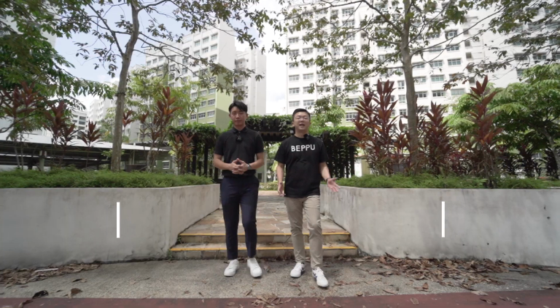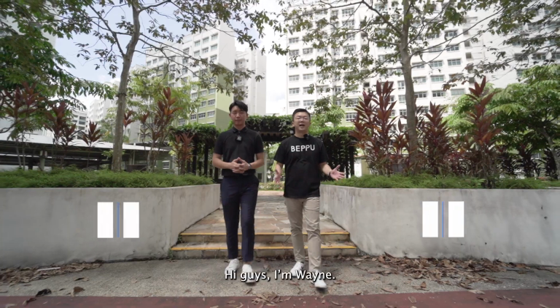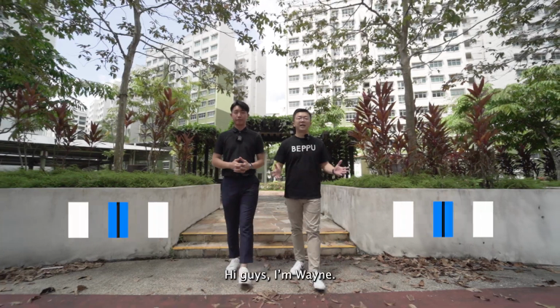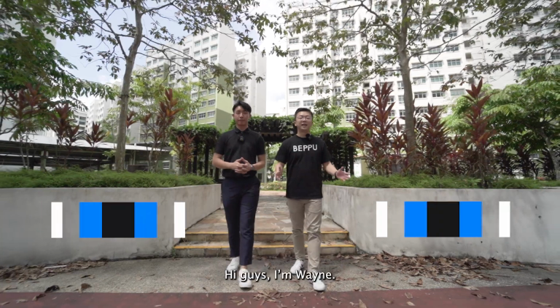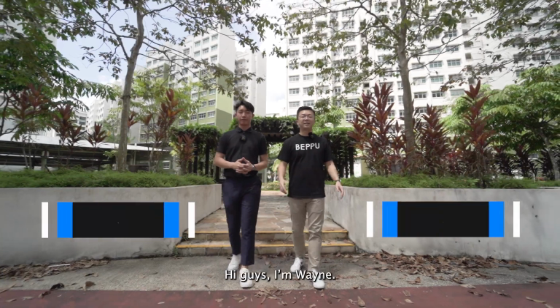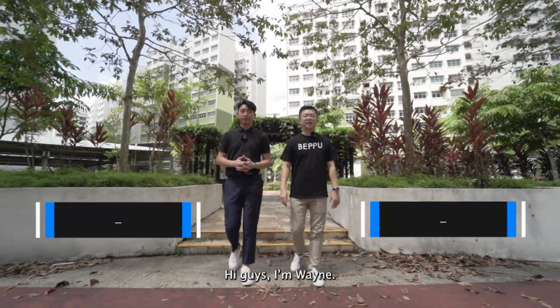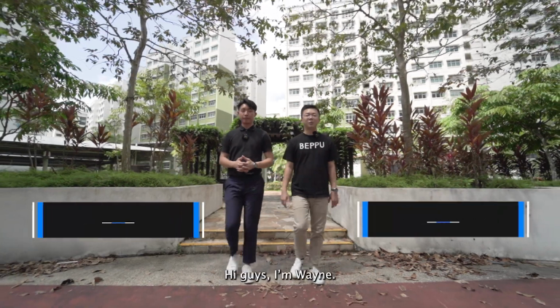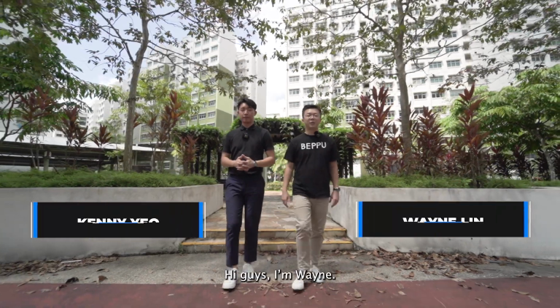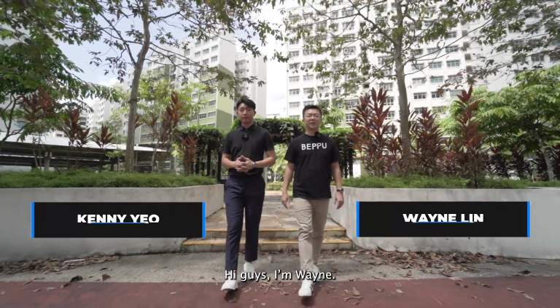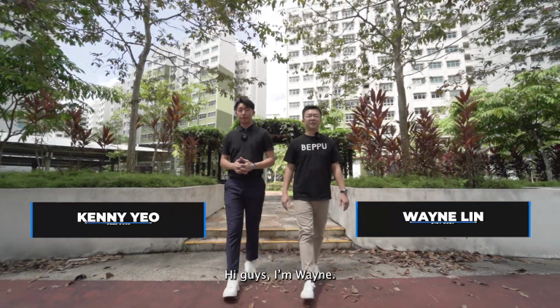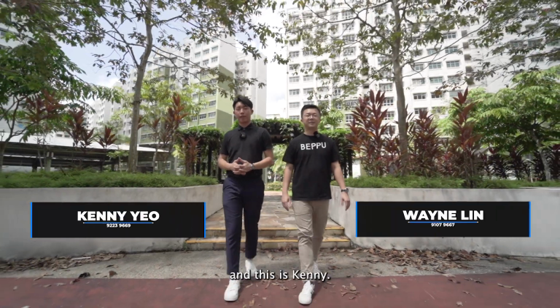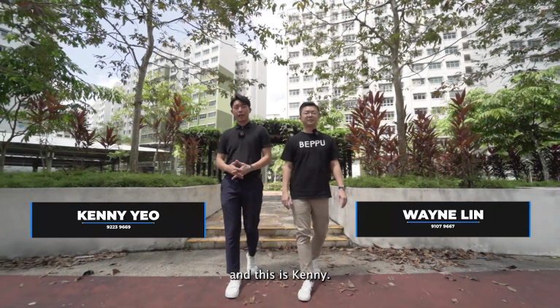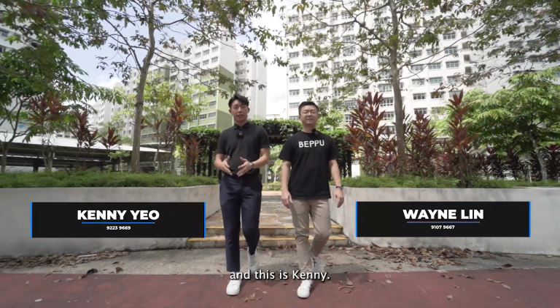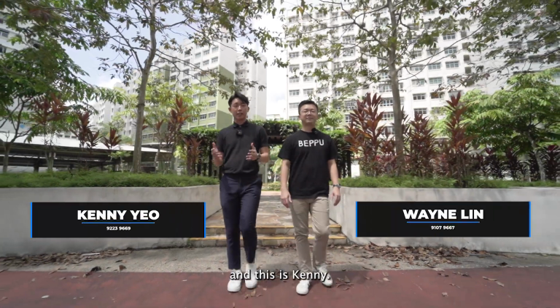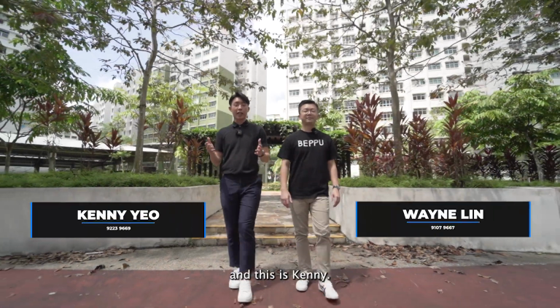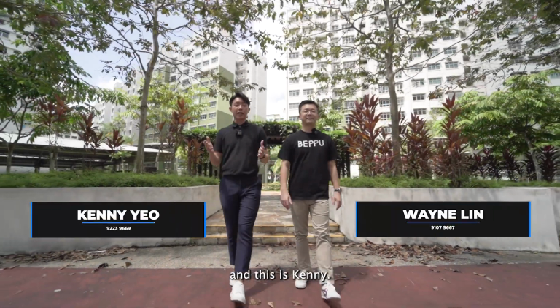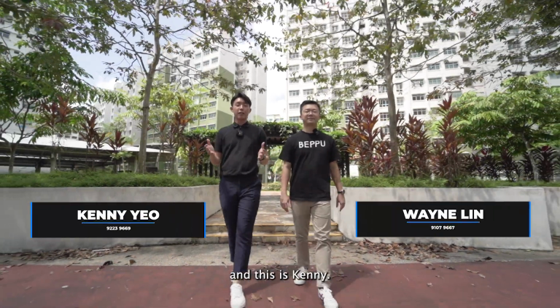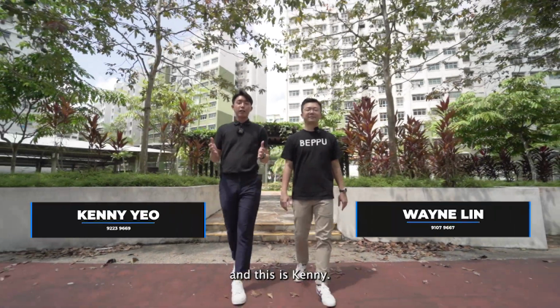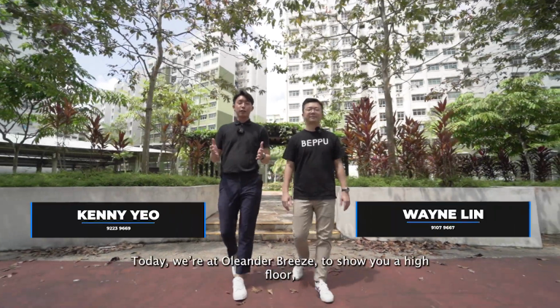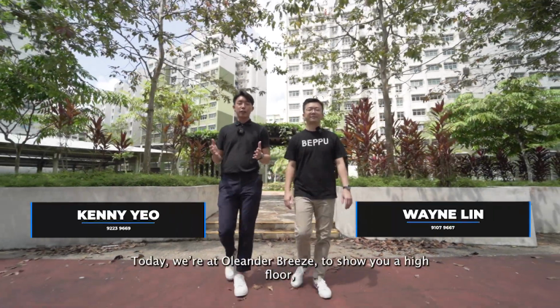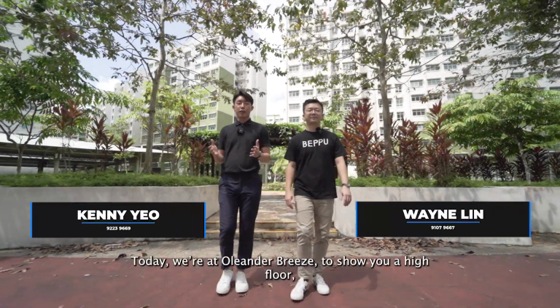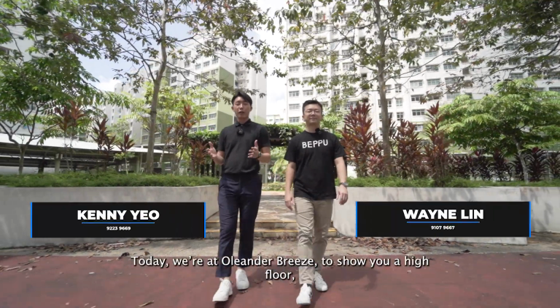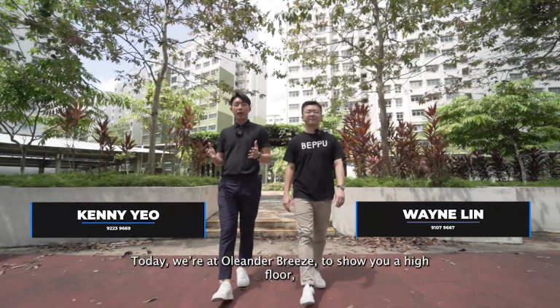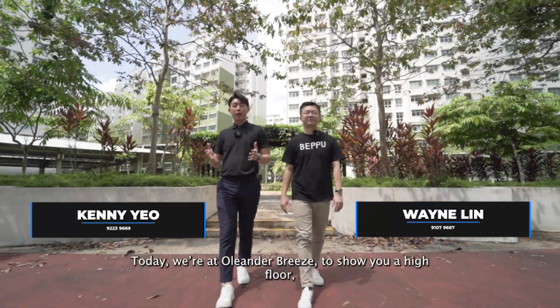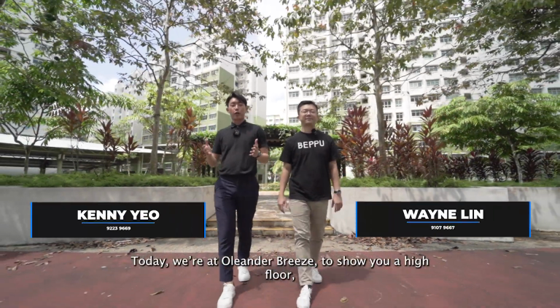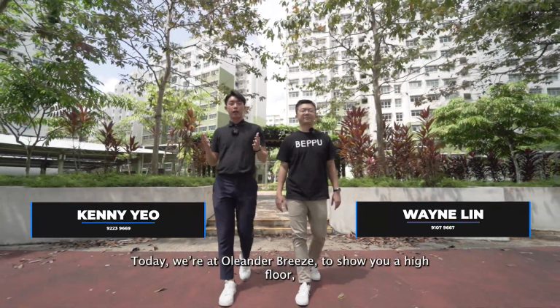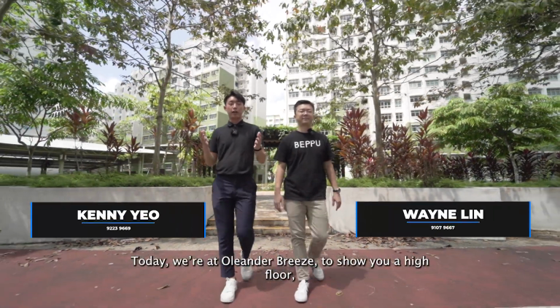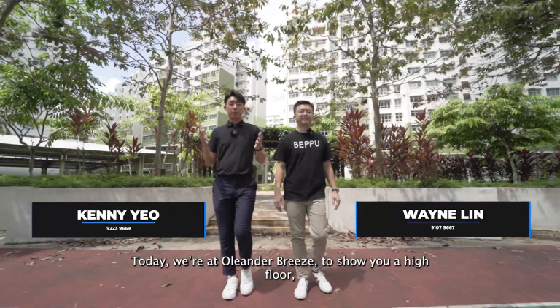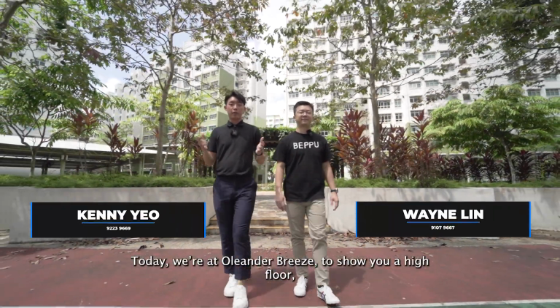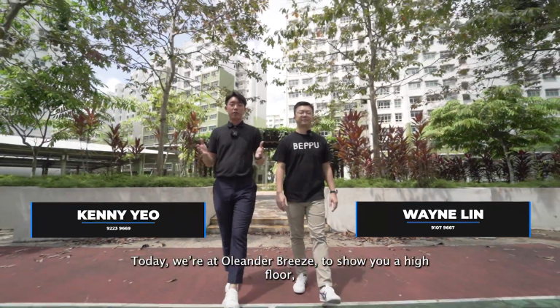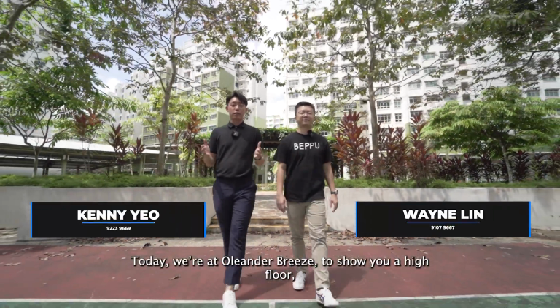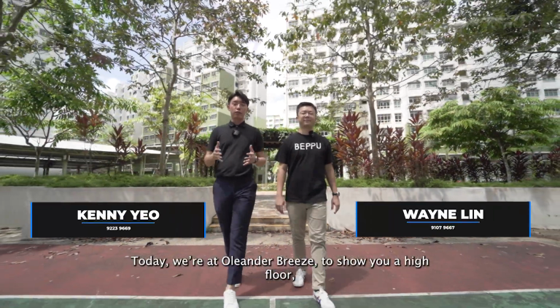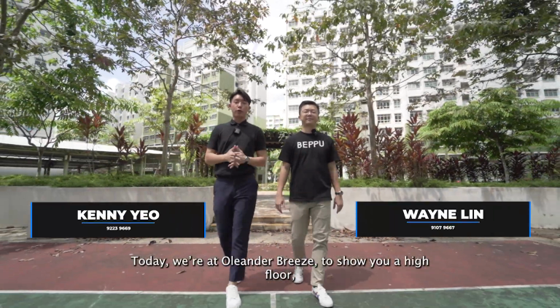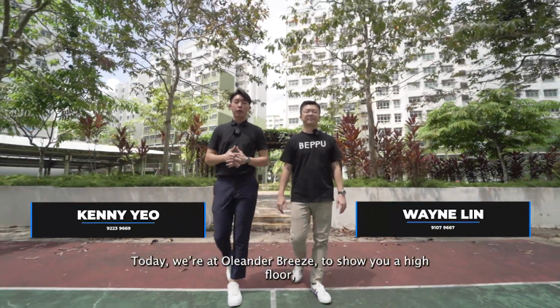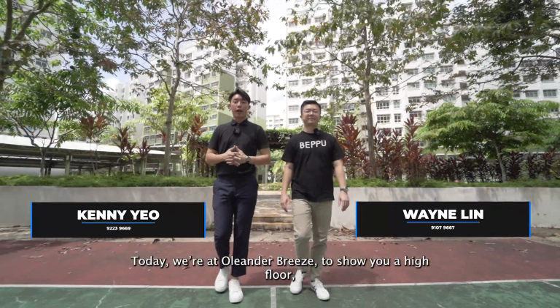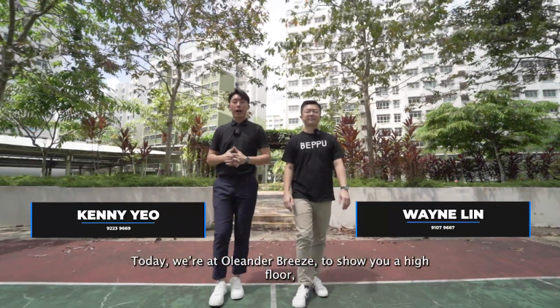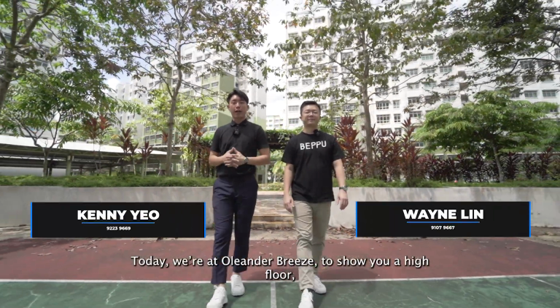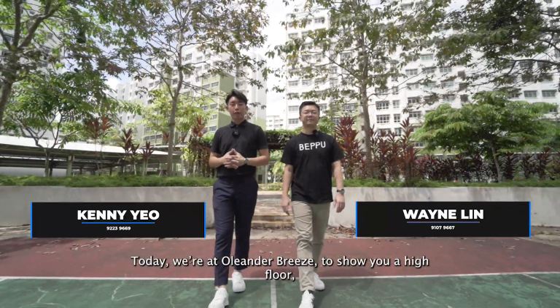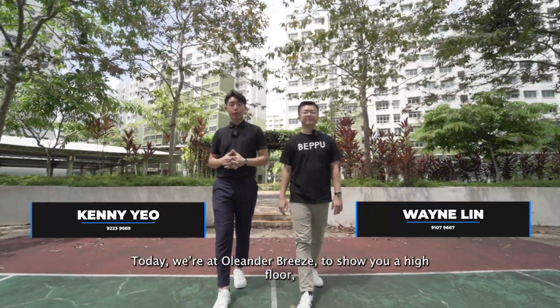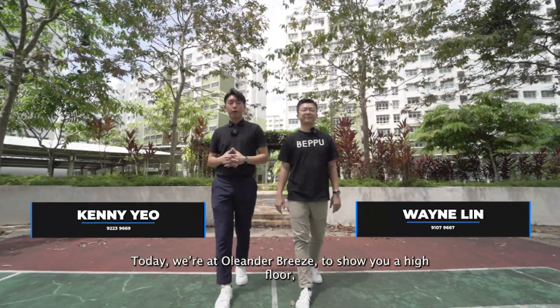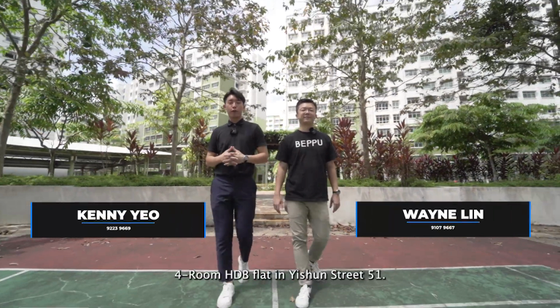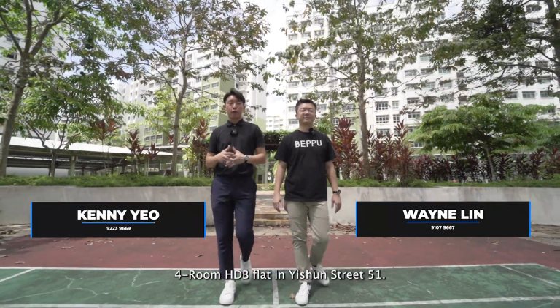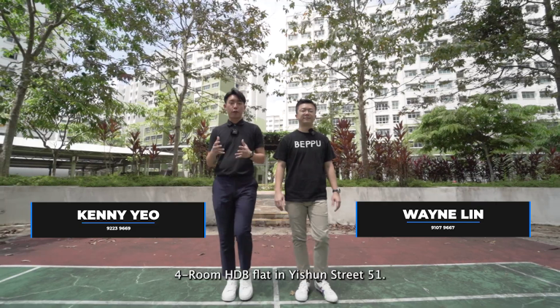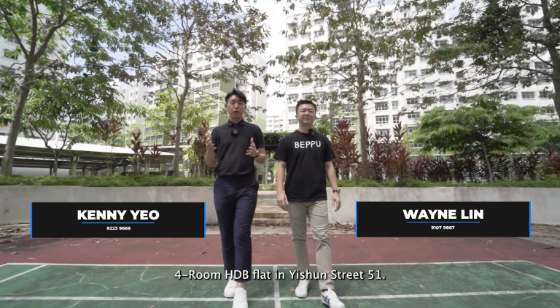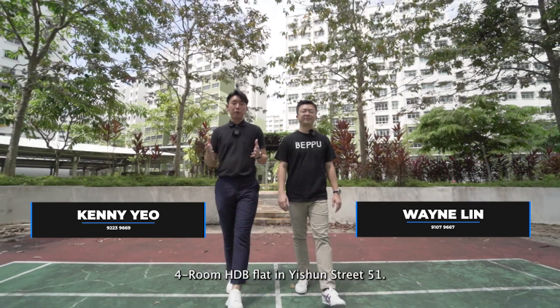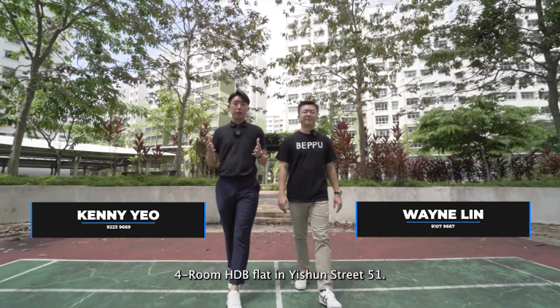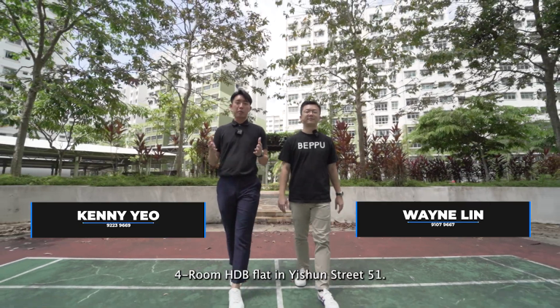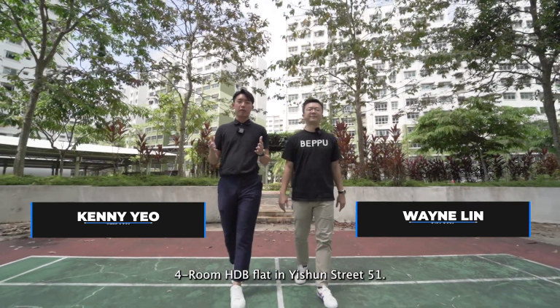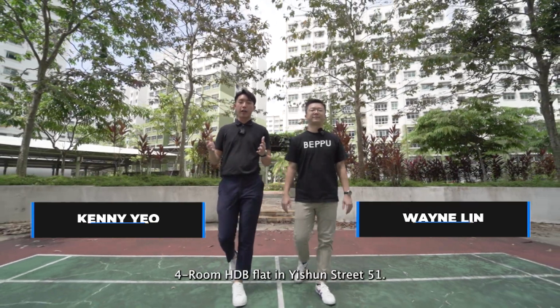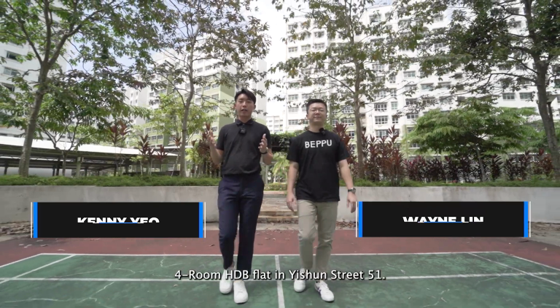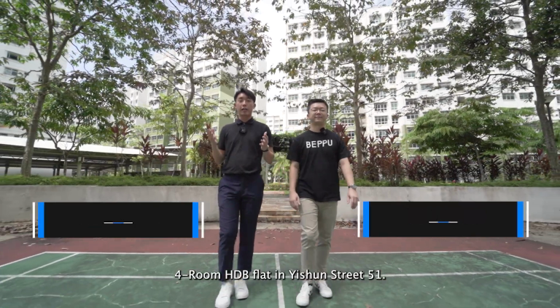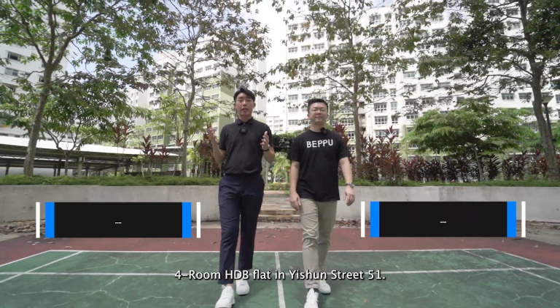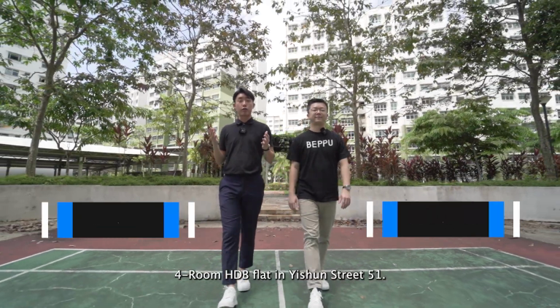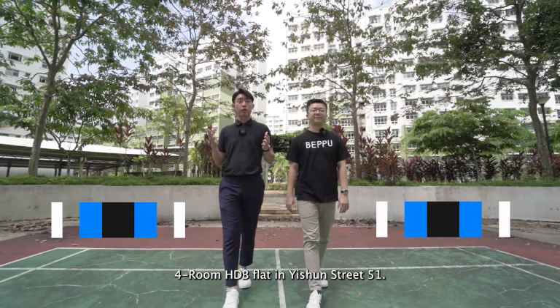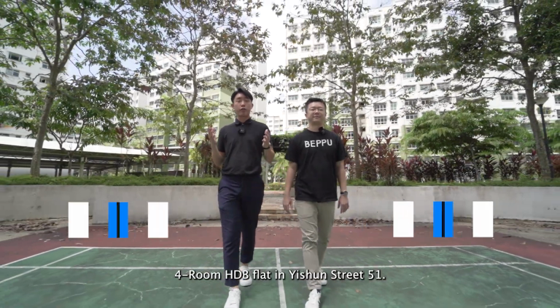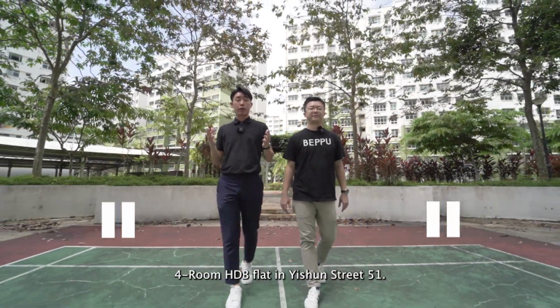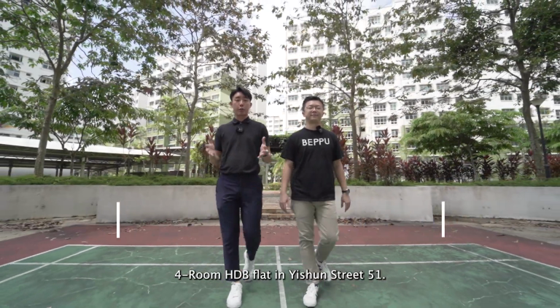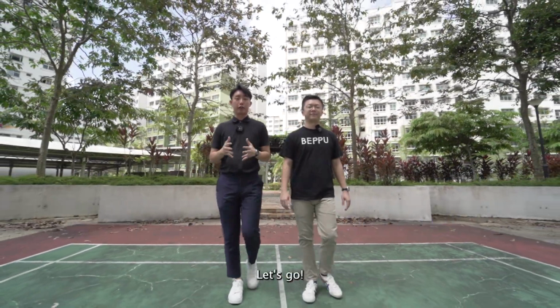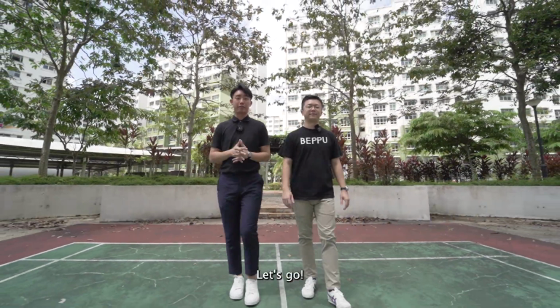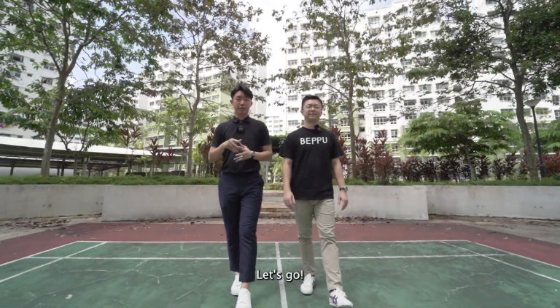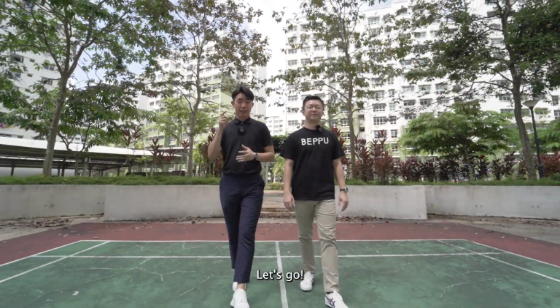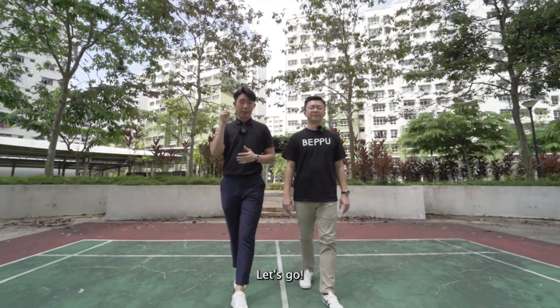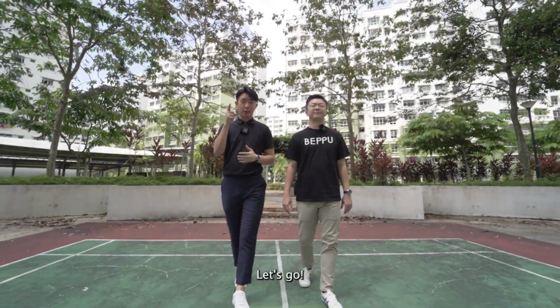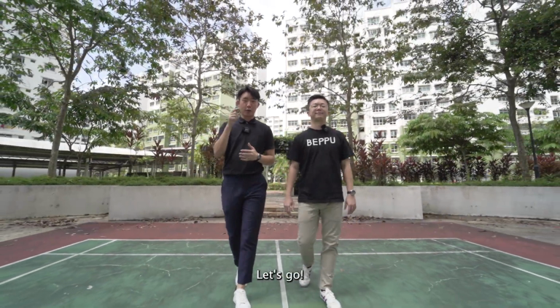Hi guys, I'm Muin and this is Kenny. Today we are at Oleander Breeze to show you a high floor 4-room HDB flat in Eastern Street 51. Let's go!